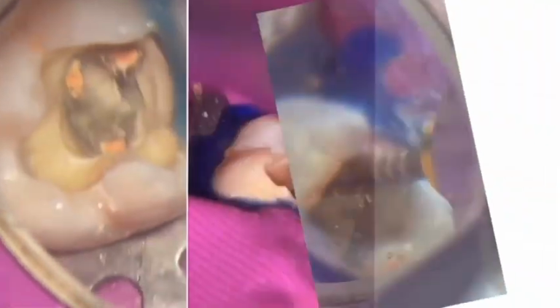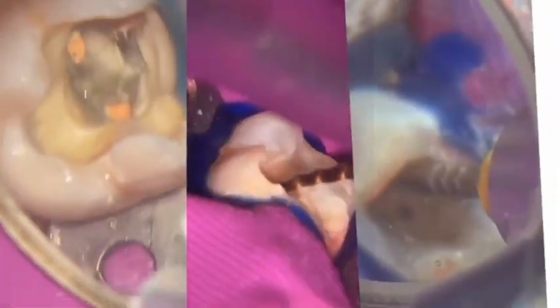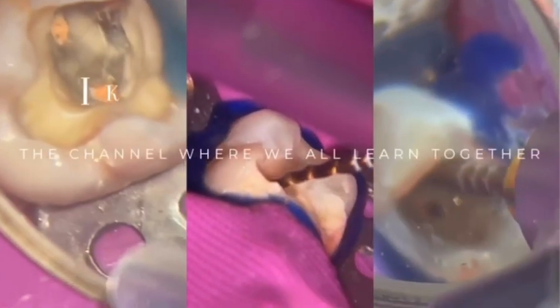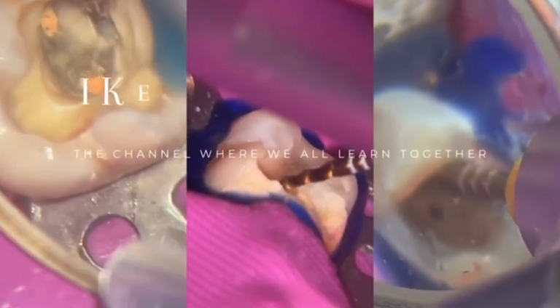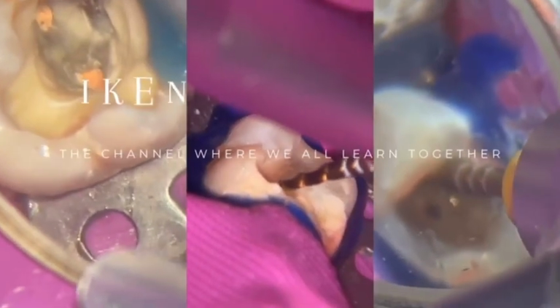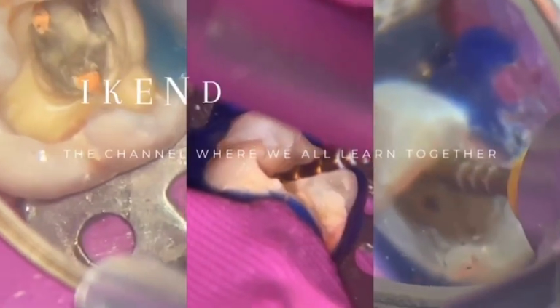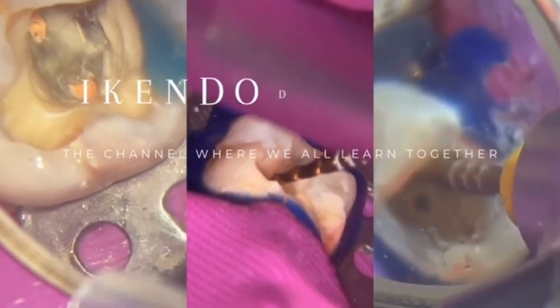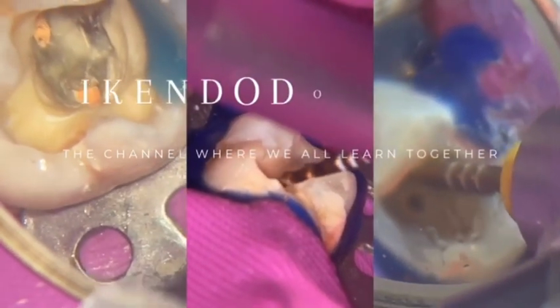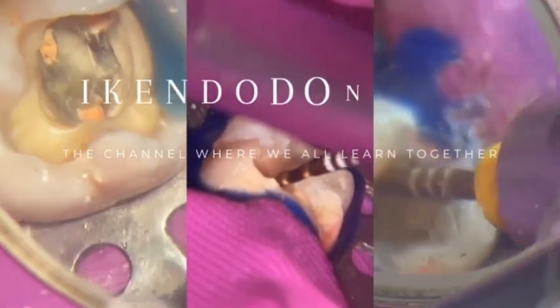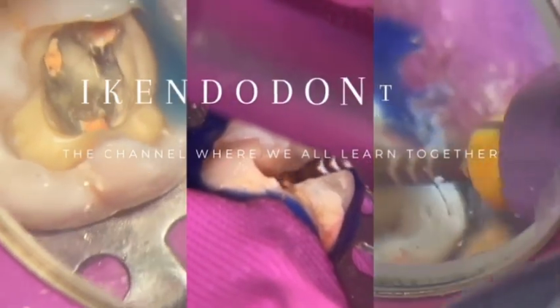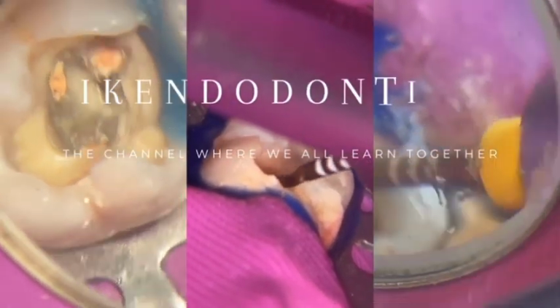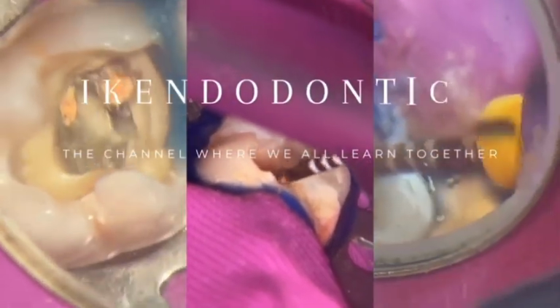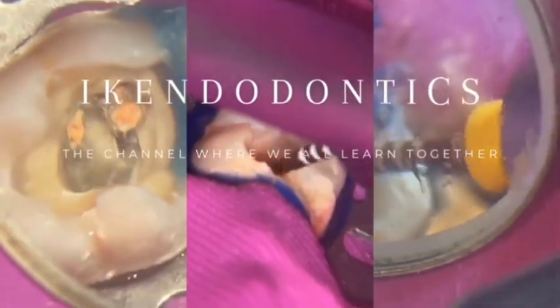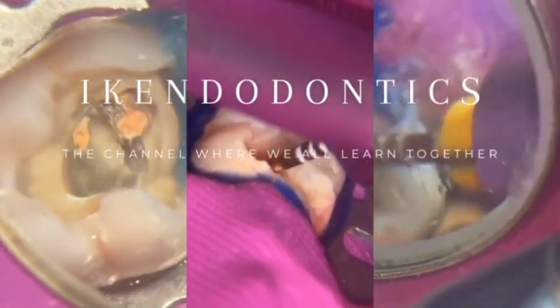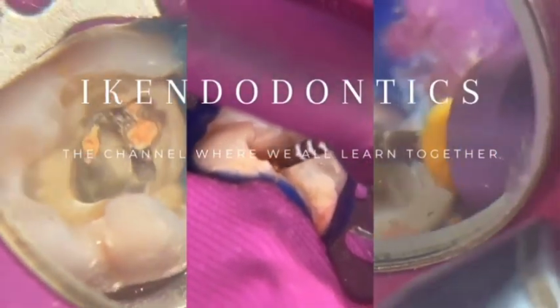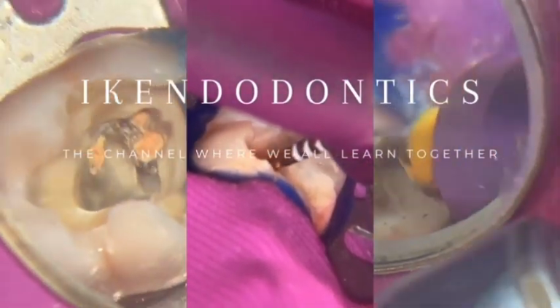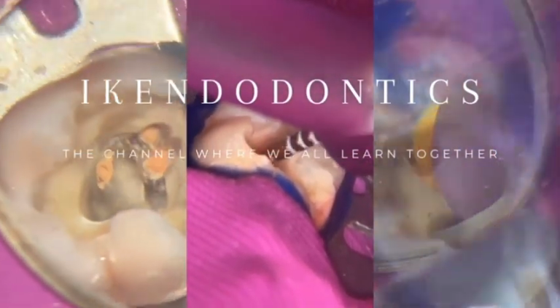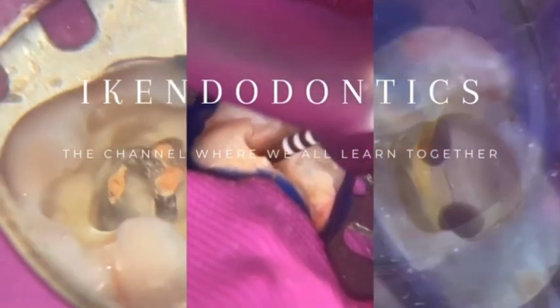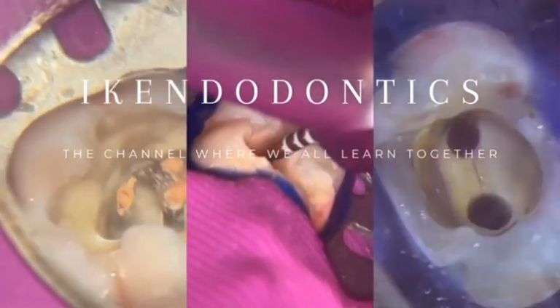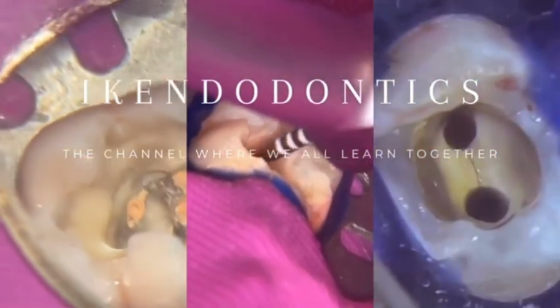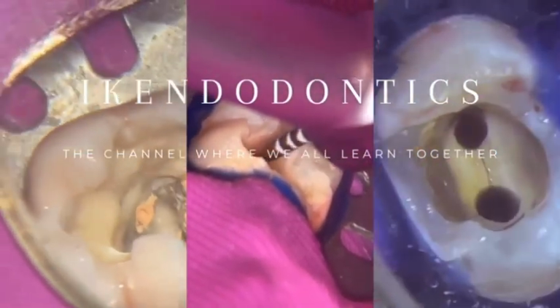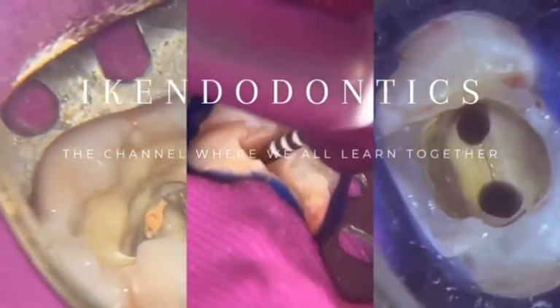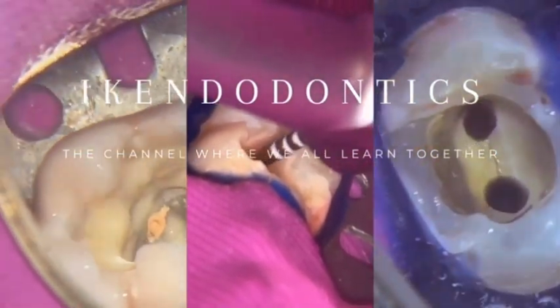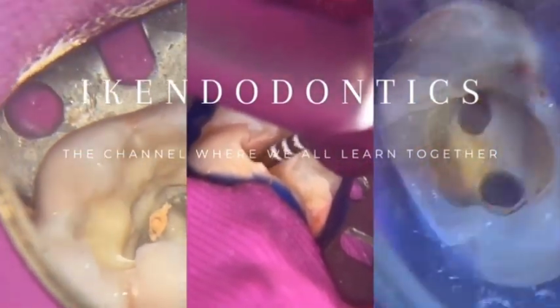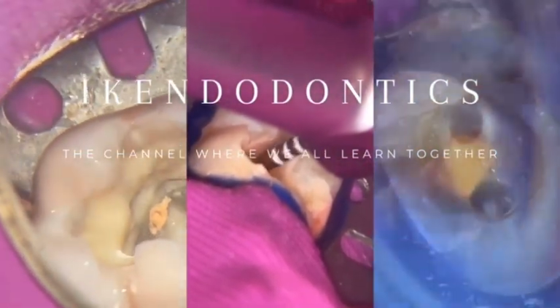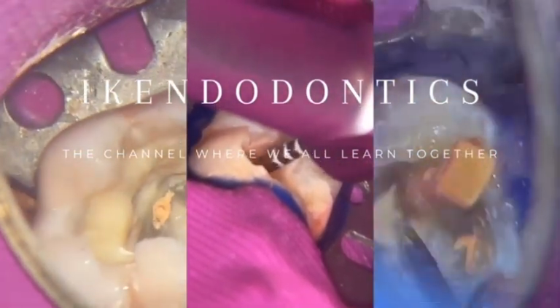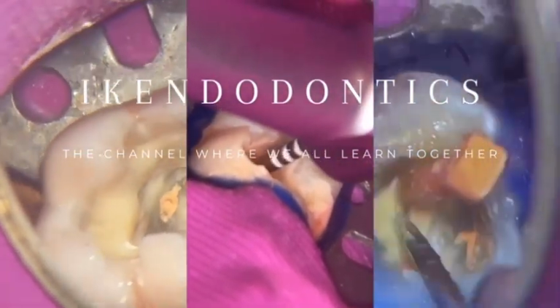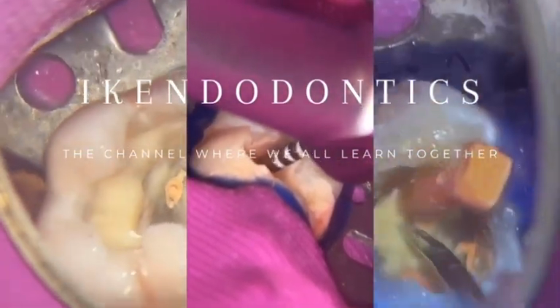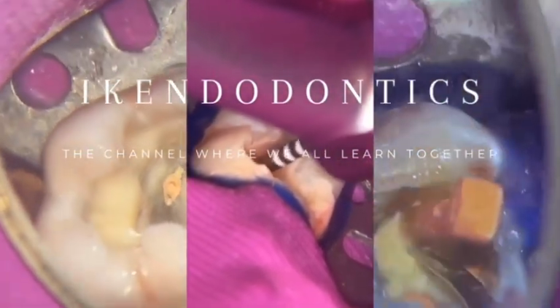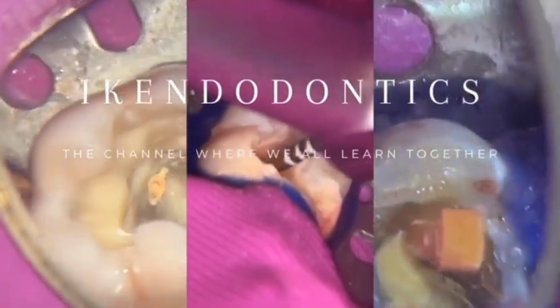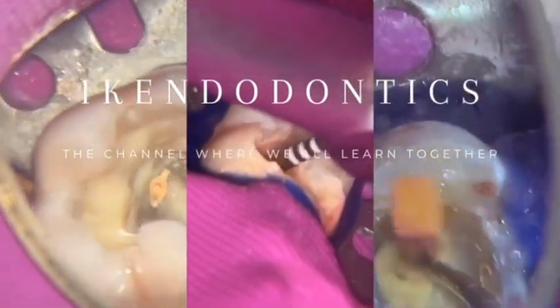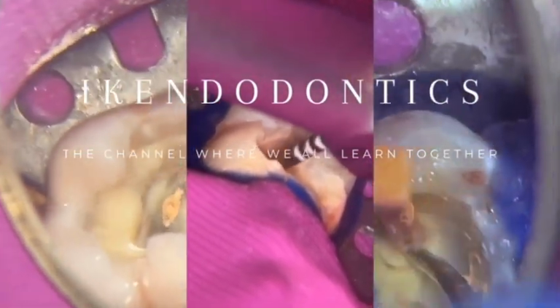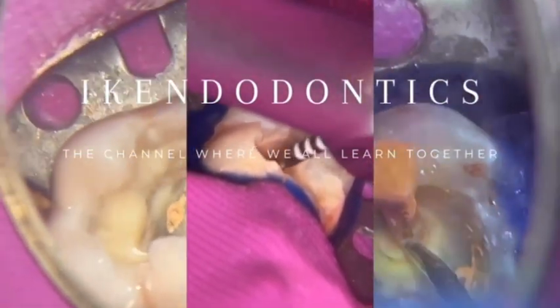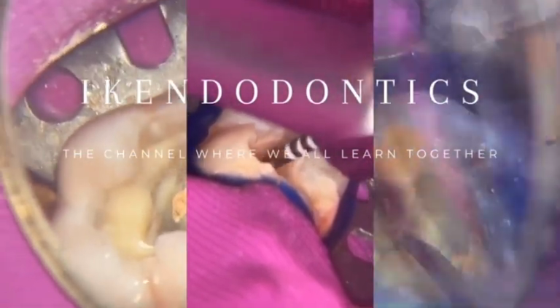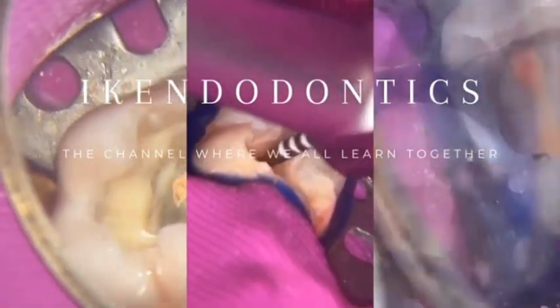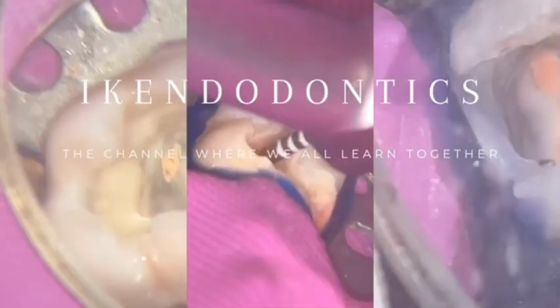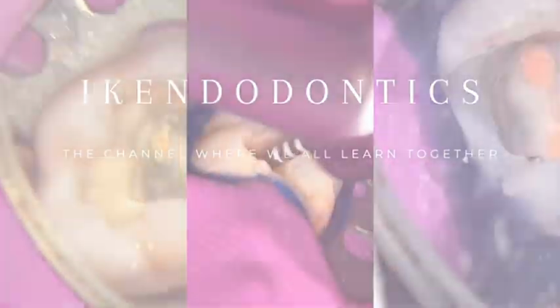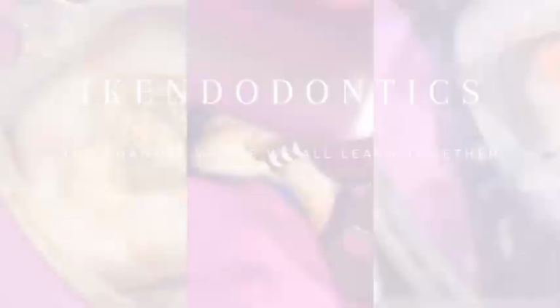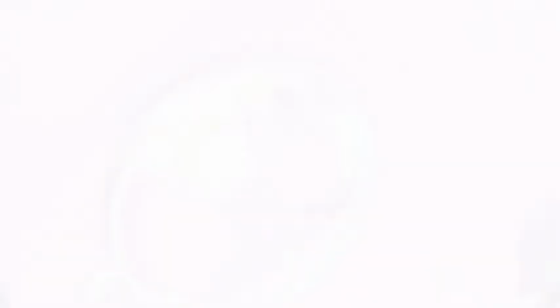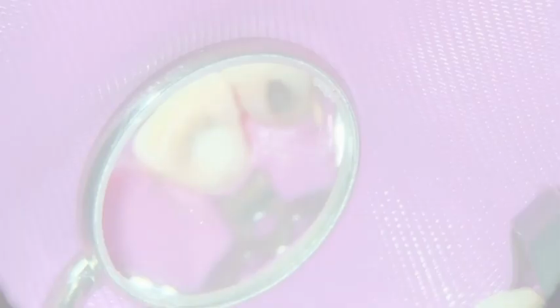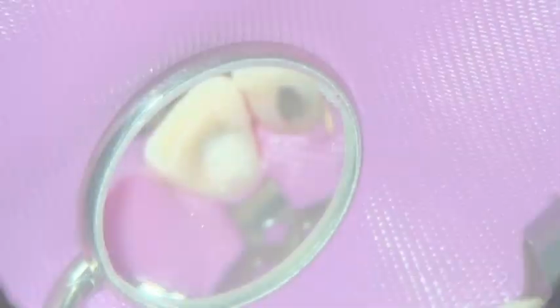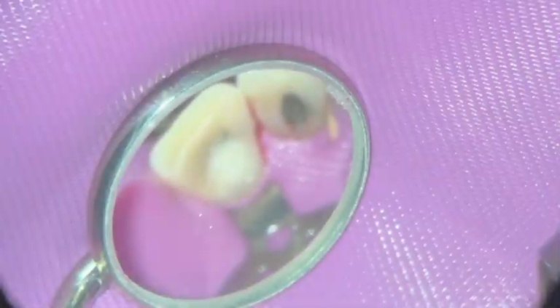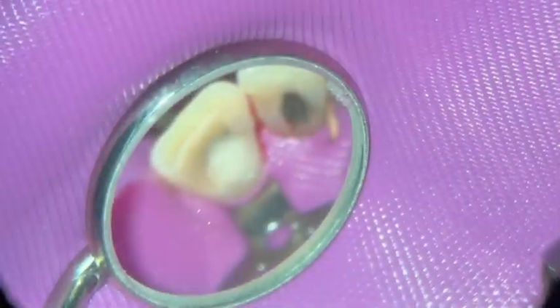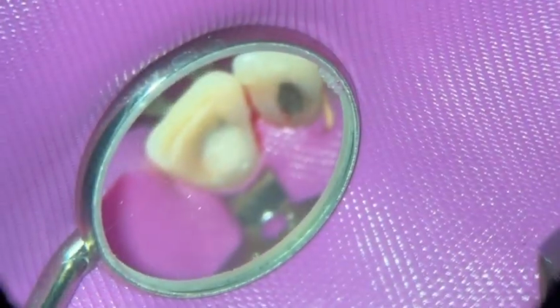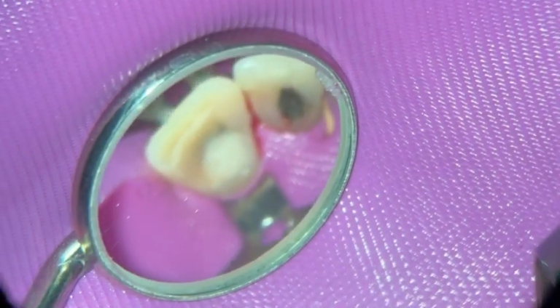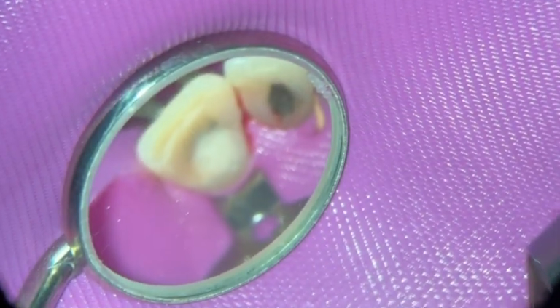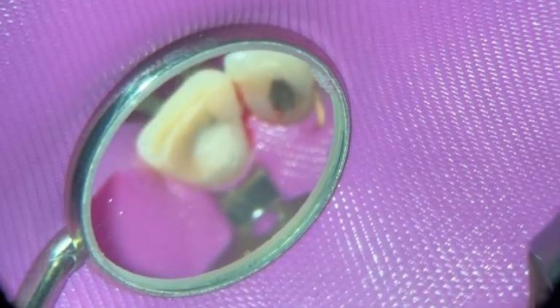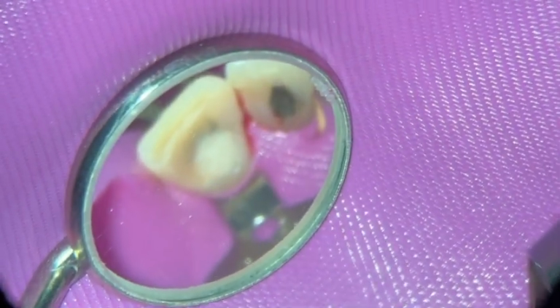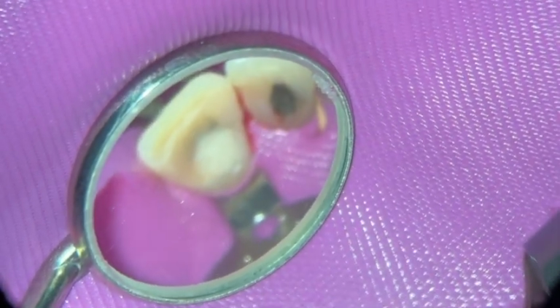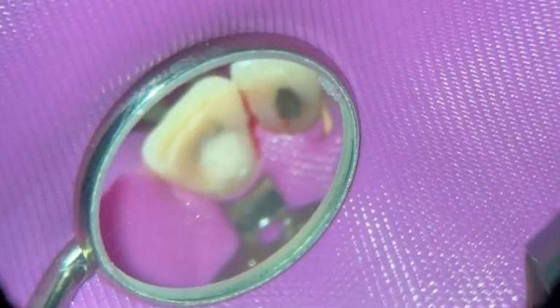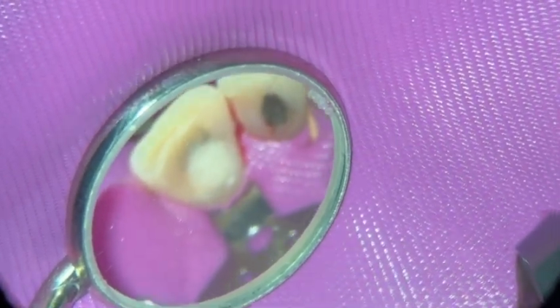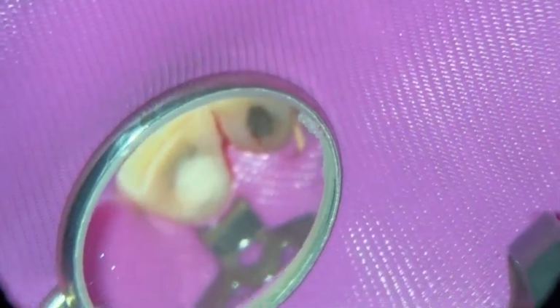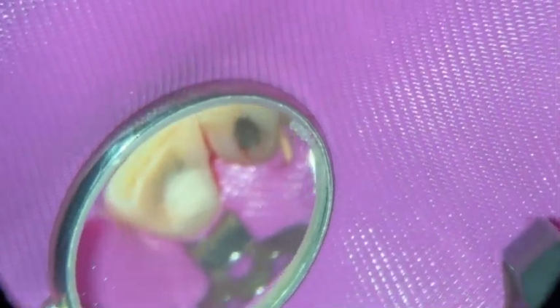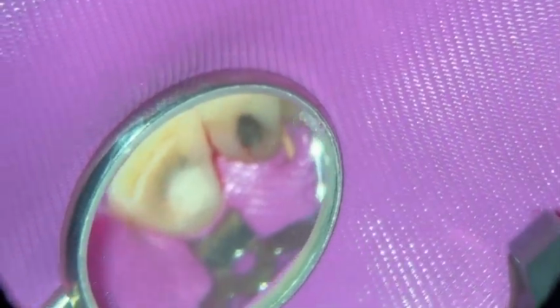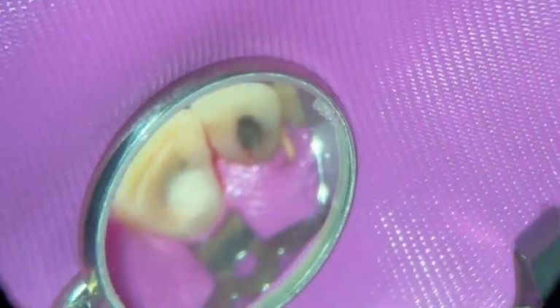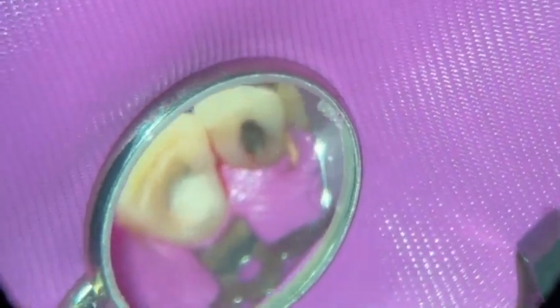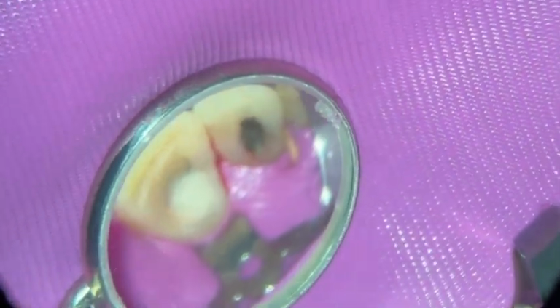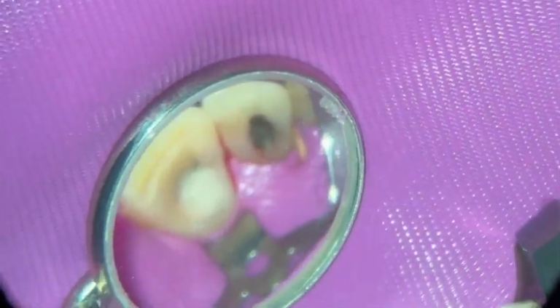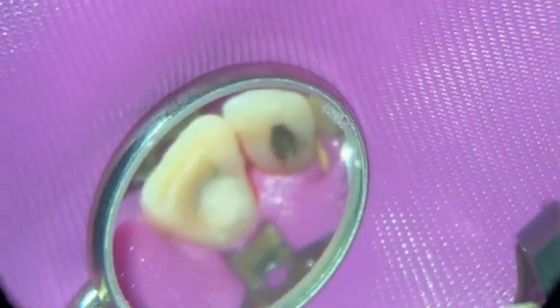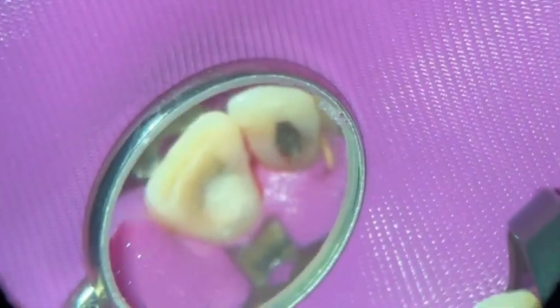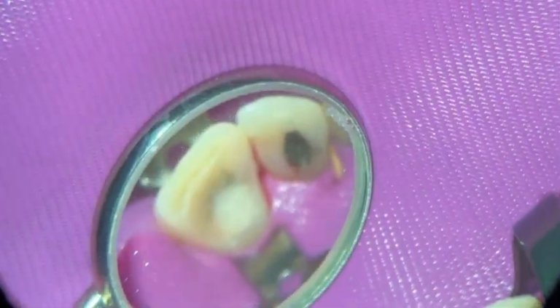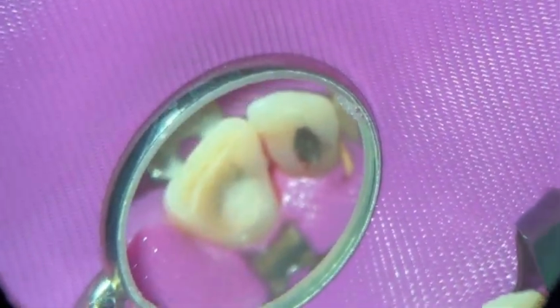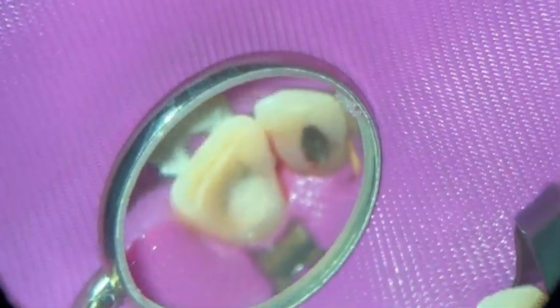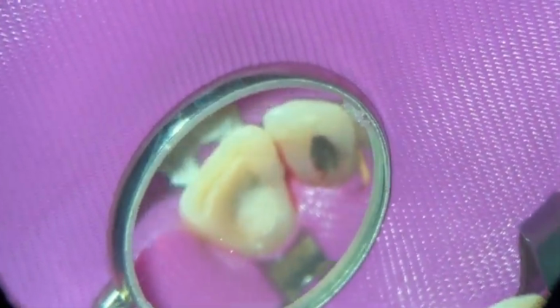Welcome back to IKEA Dodontics, the channel where we all learn together. Today we're going to be discussing an upper right one and upper right two case.